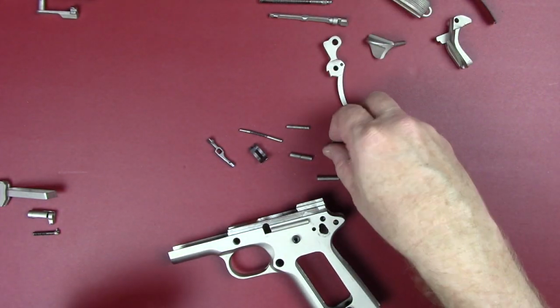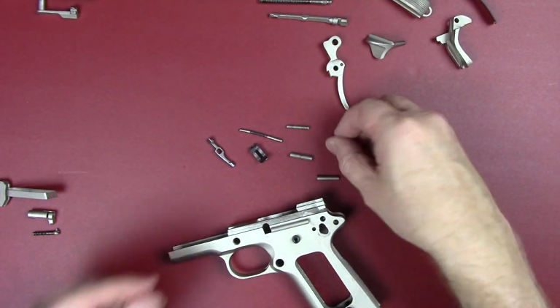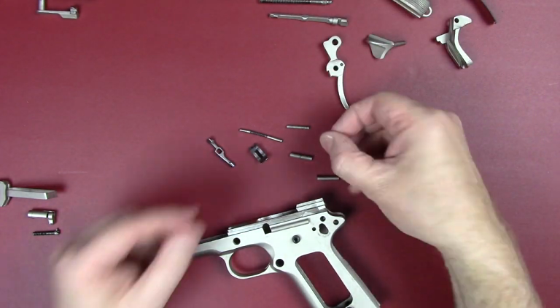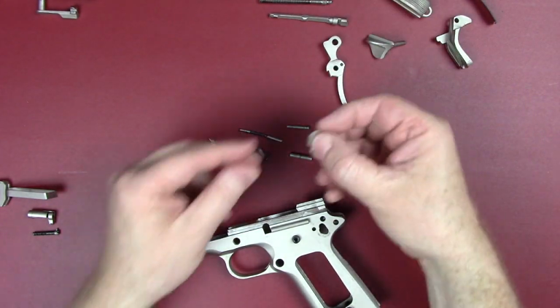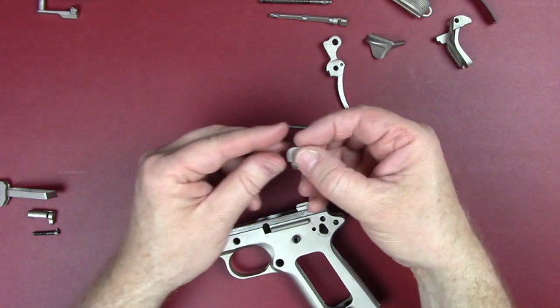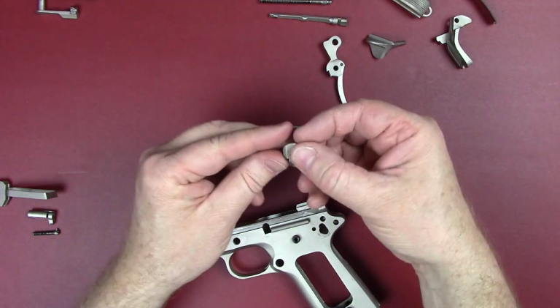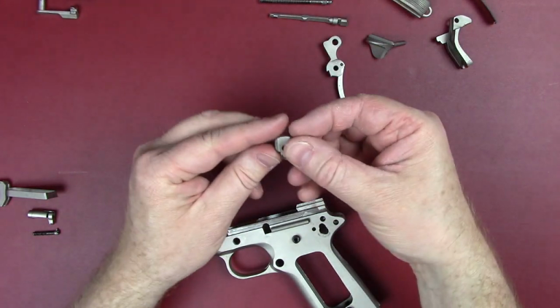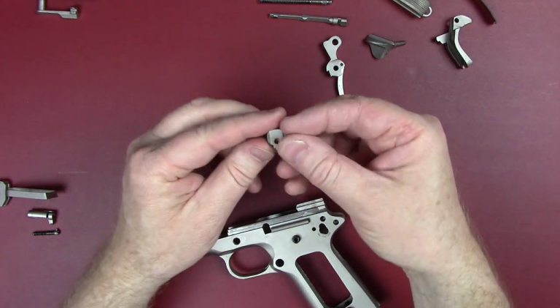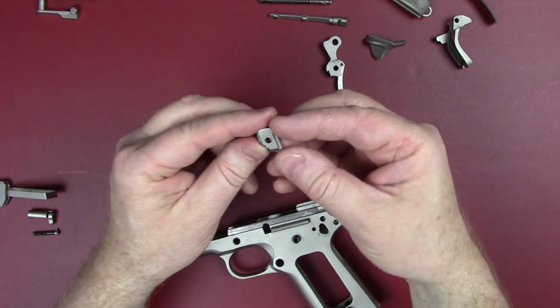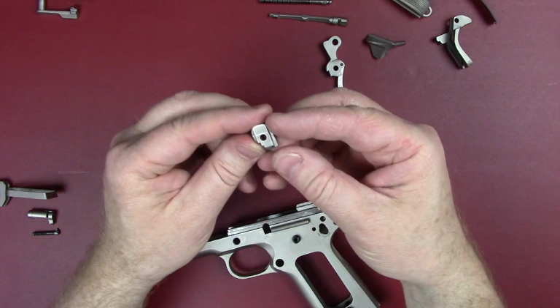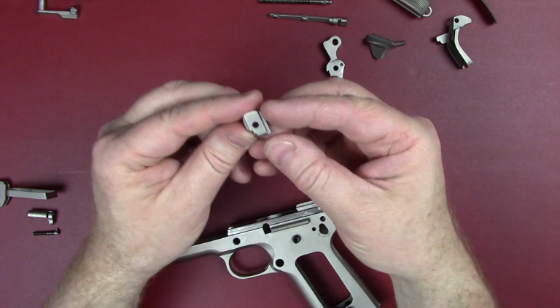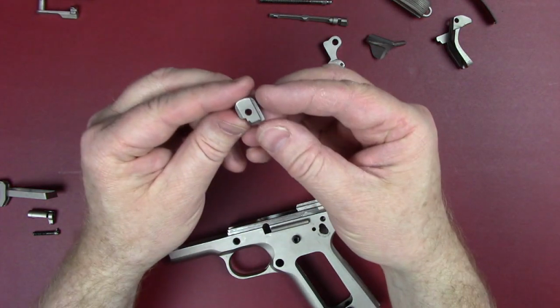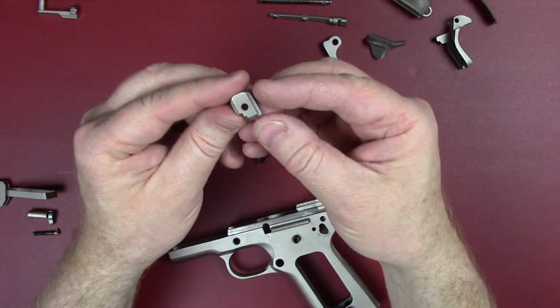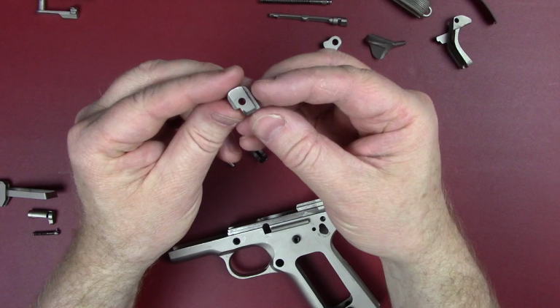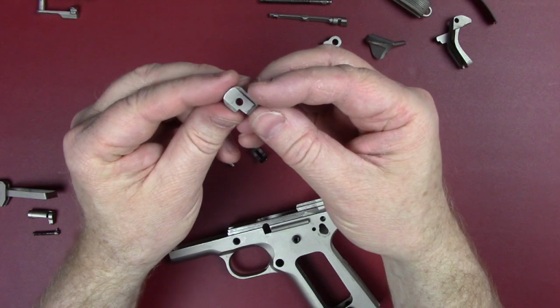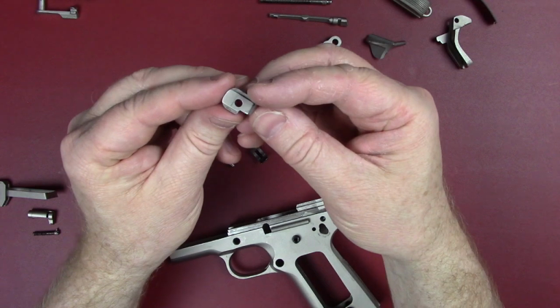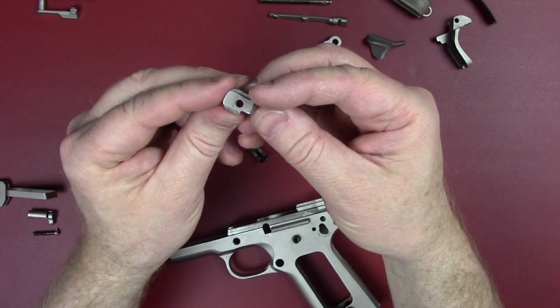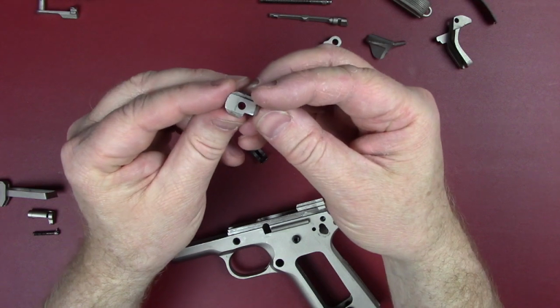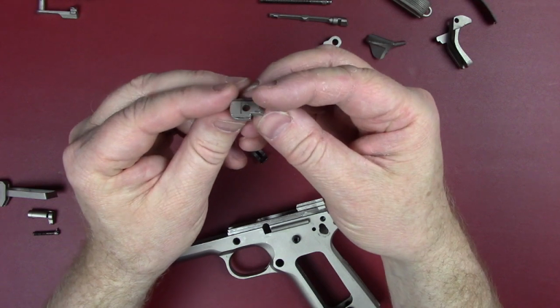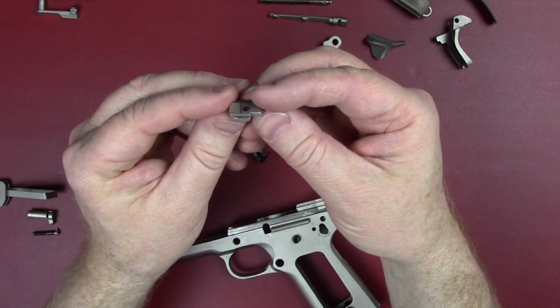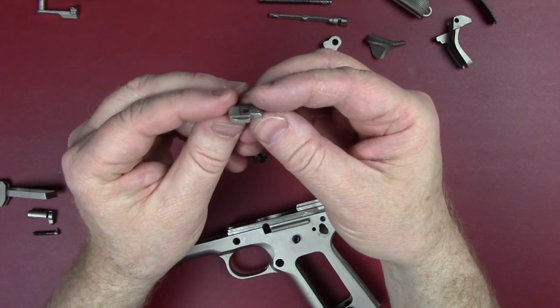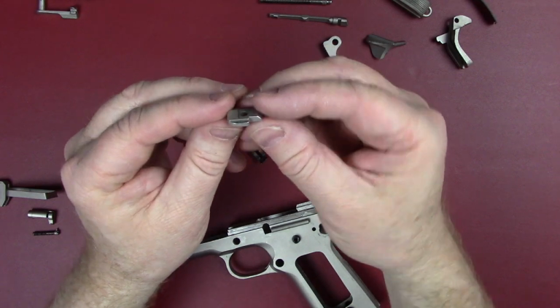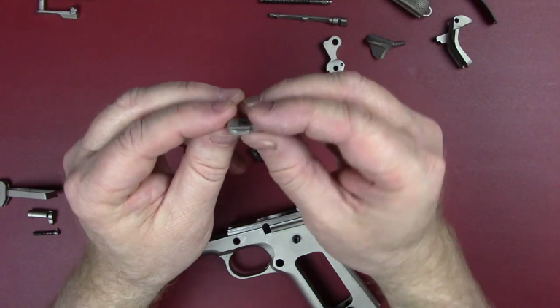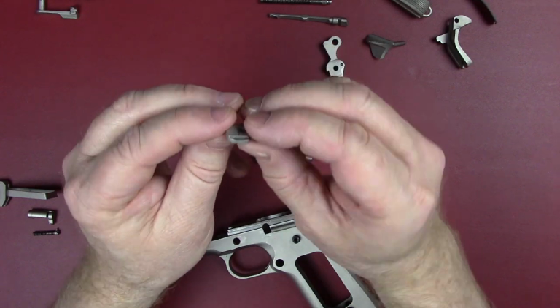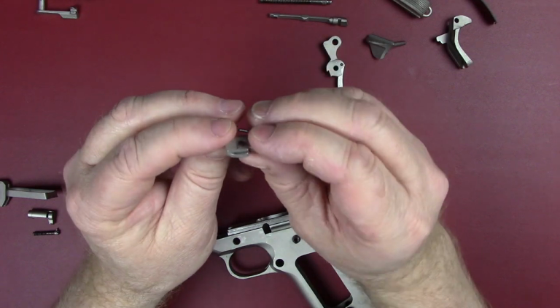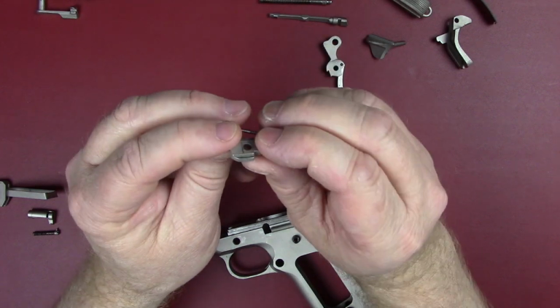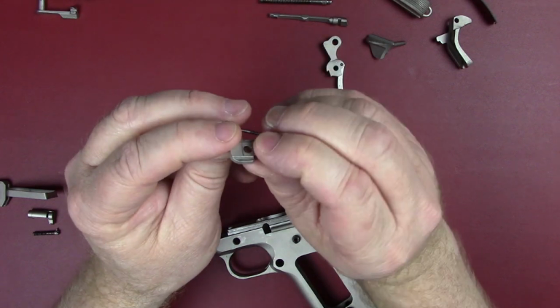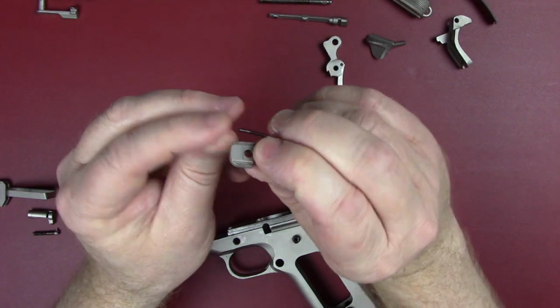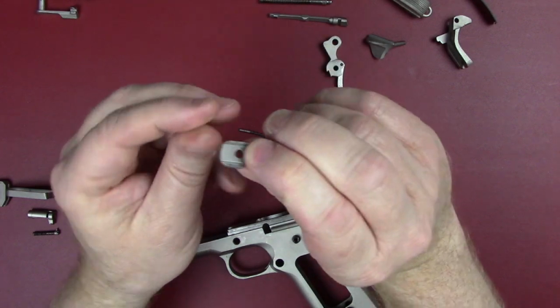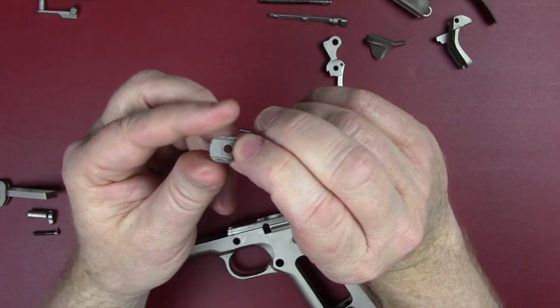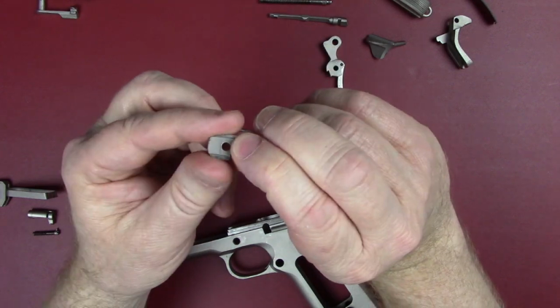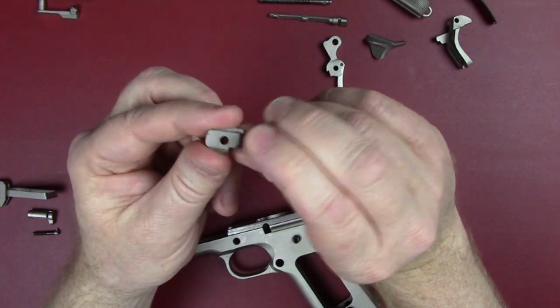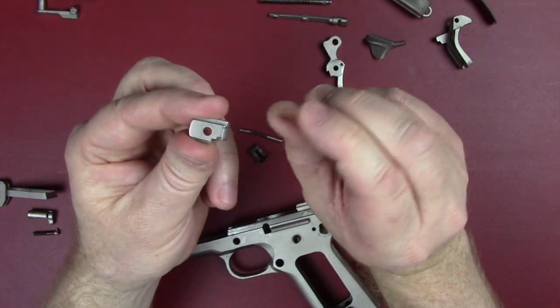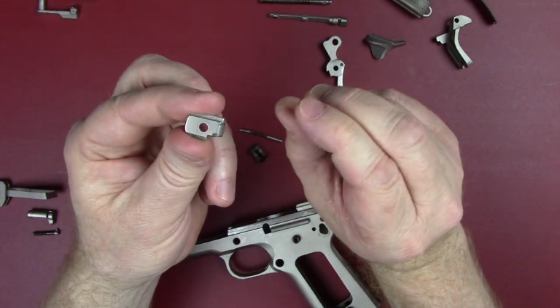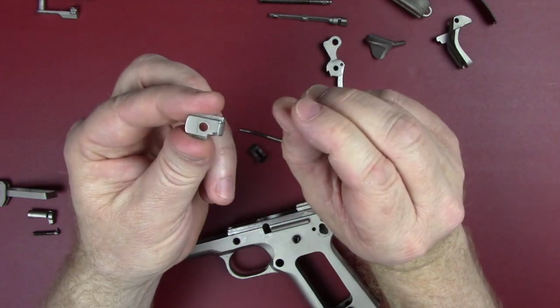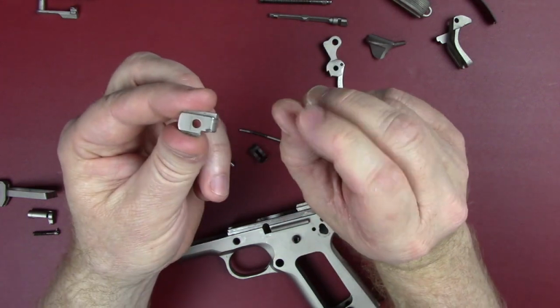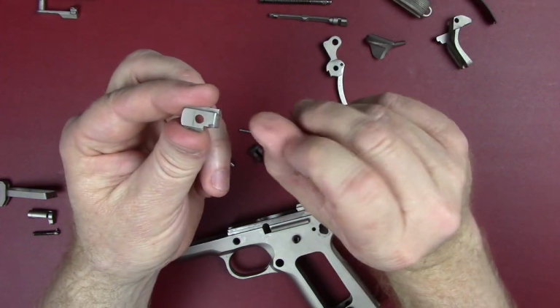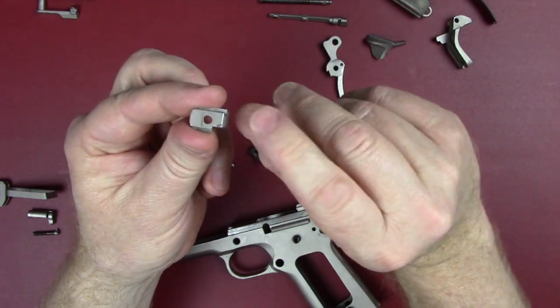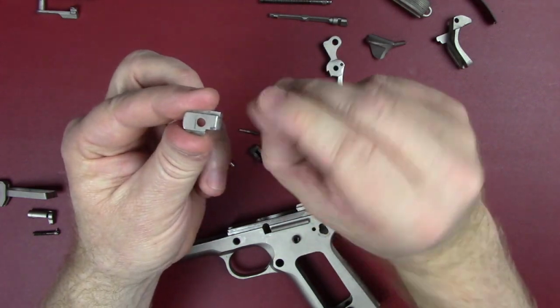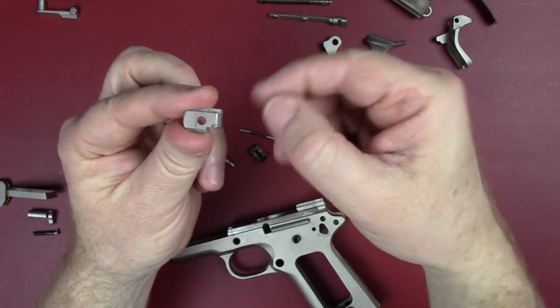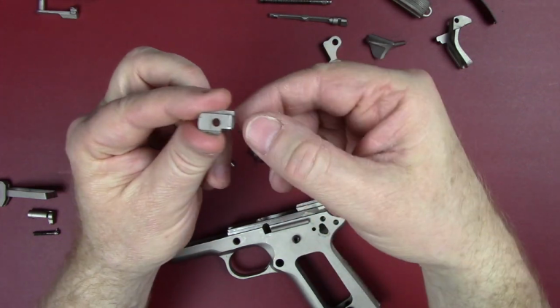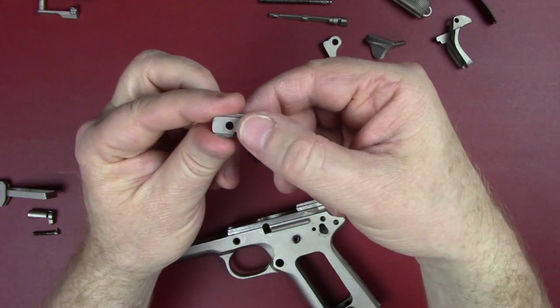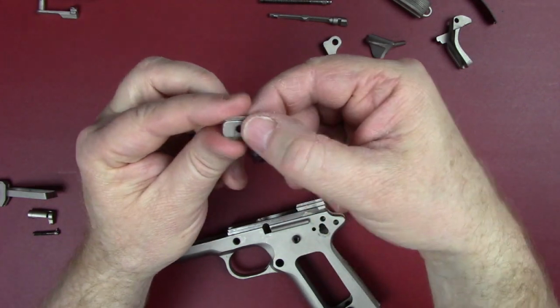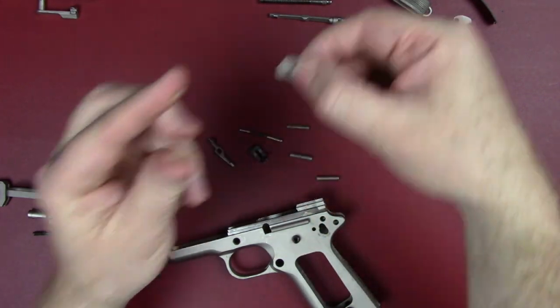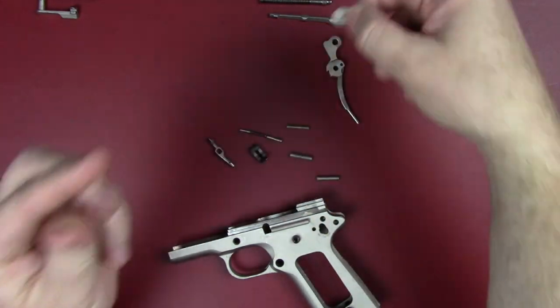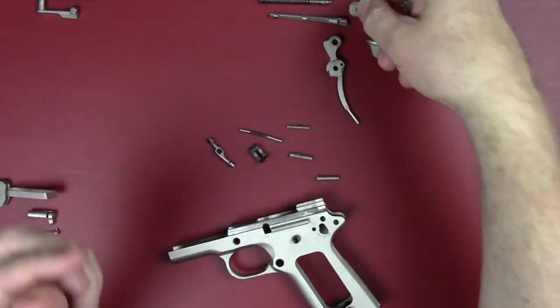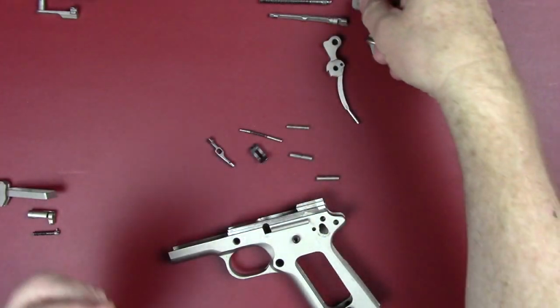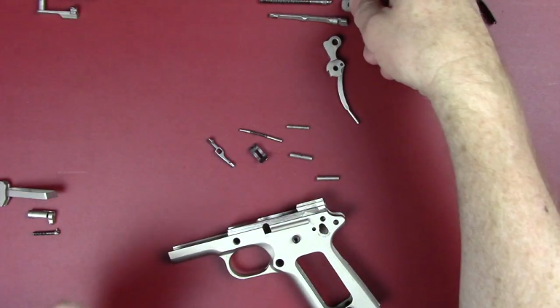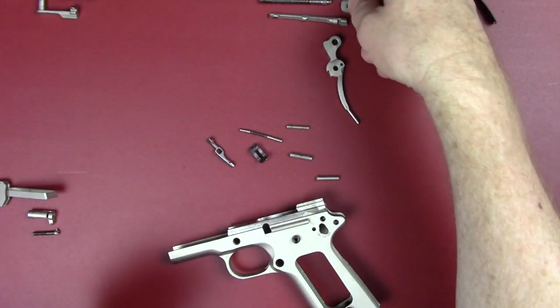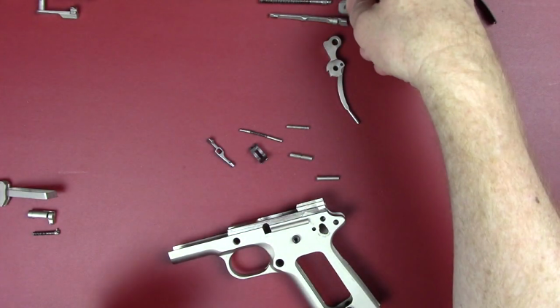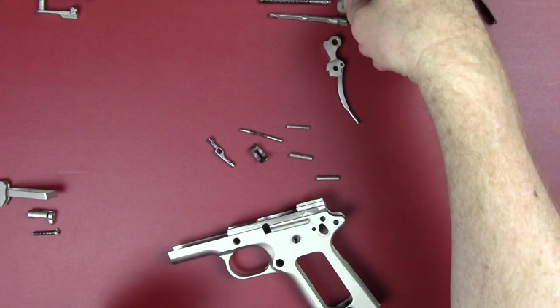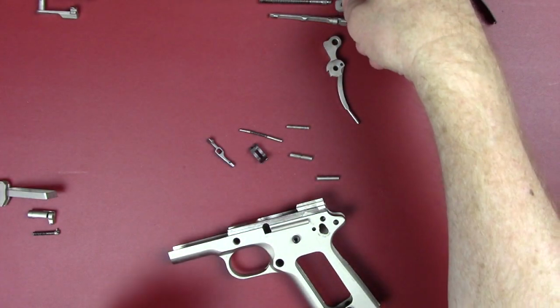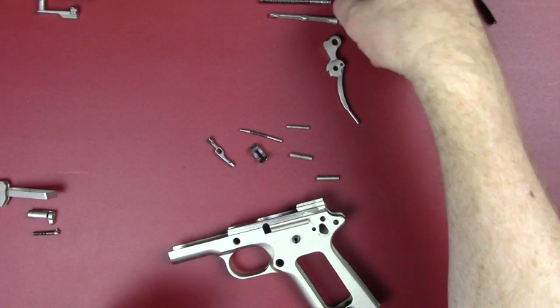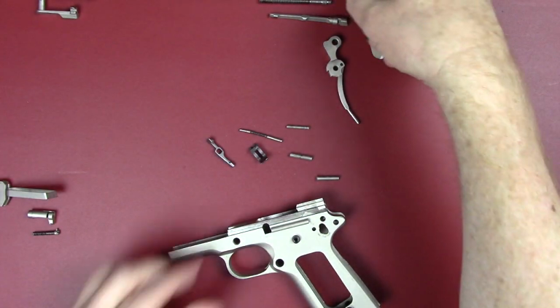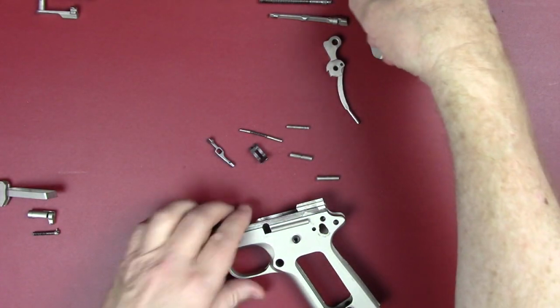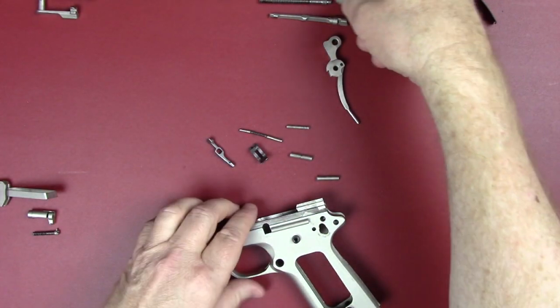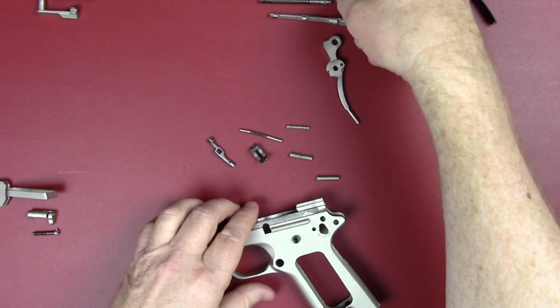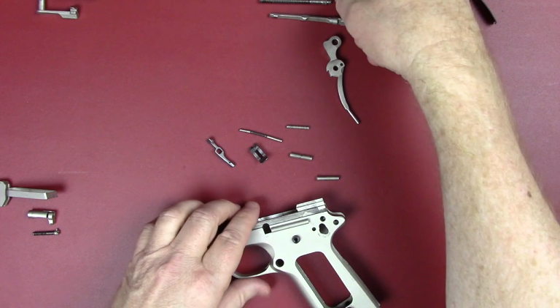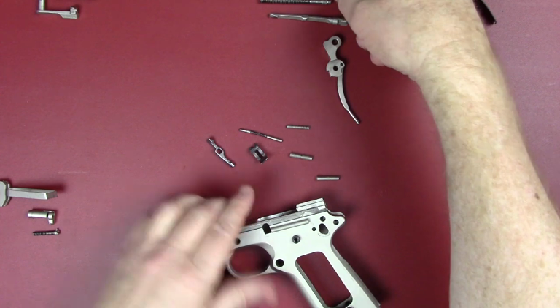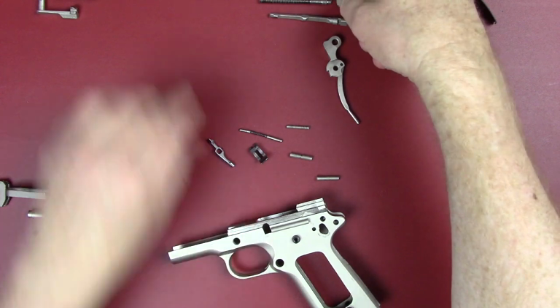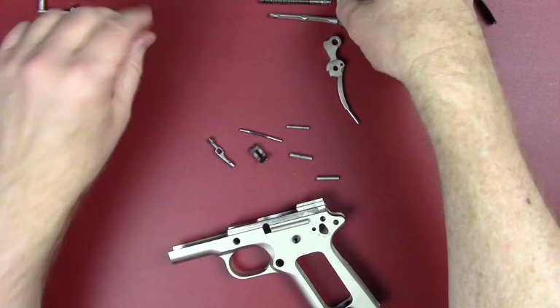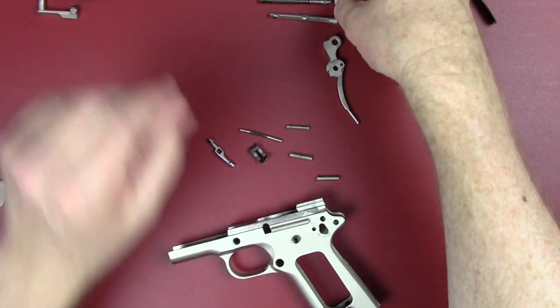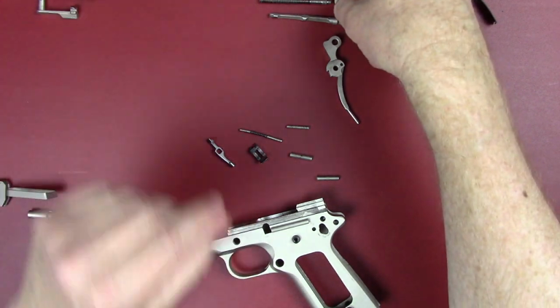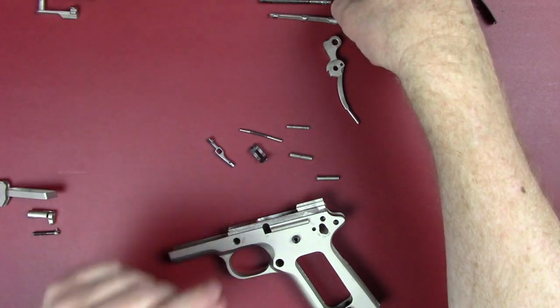When I set the firing pin aside I should have showed you the firing pin stop, which slides over the top of it to keep it captive — it slides into the back of the slide.